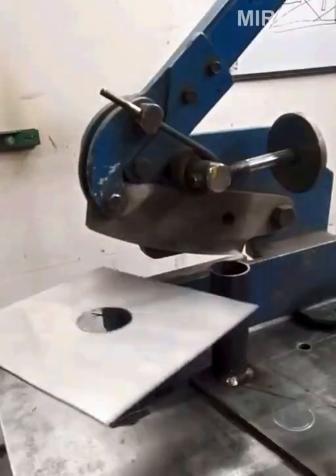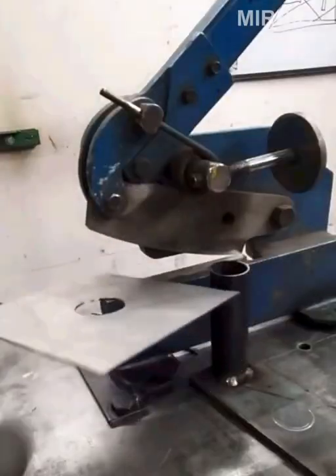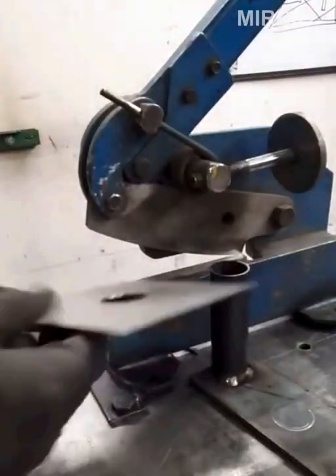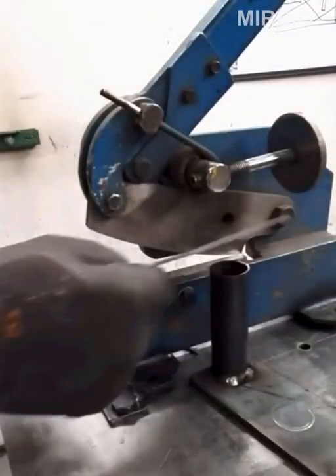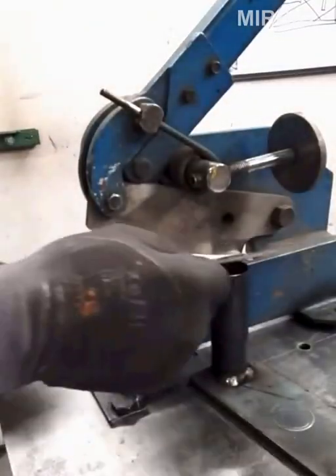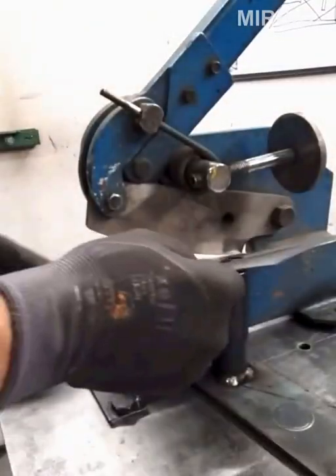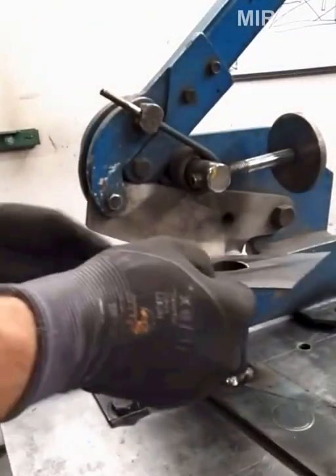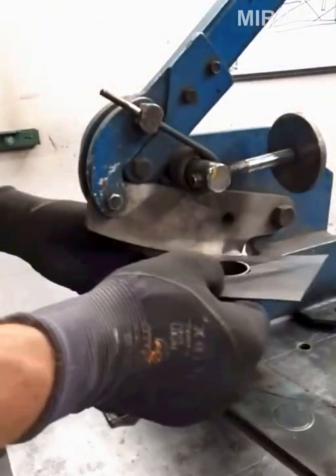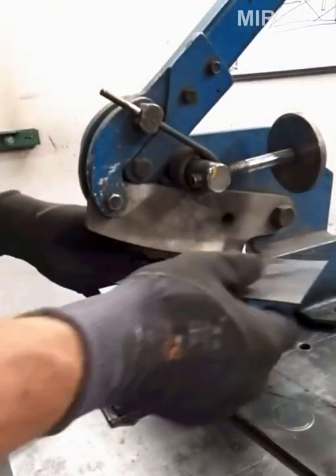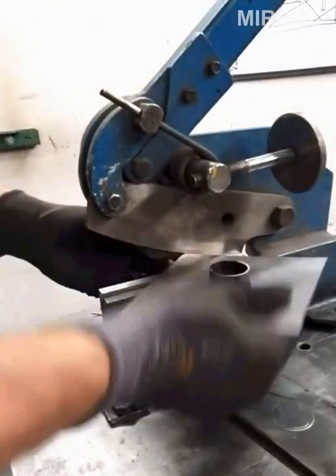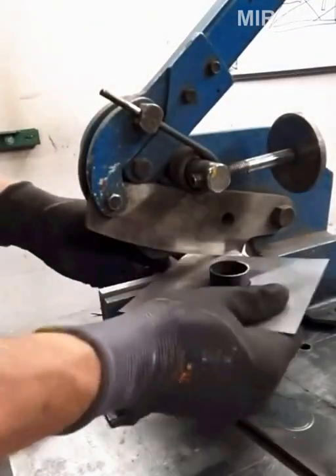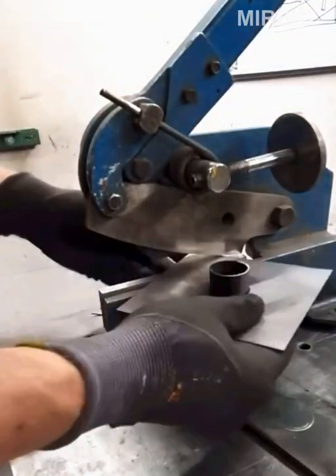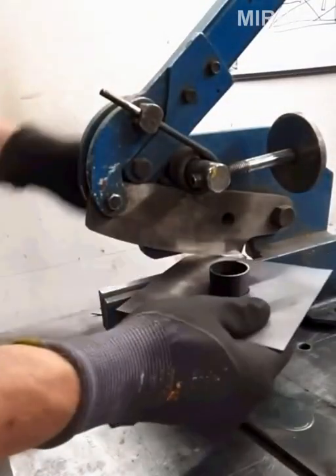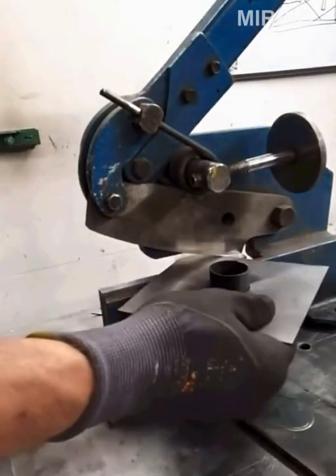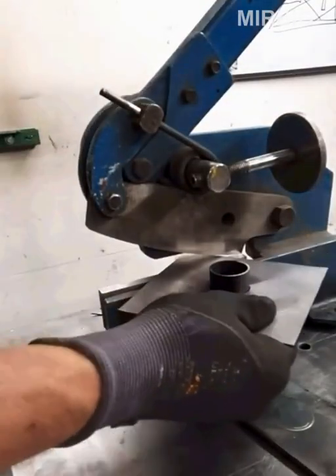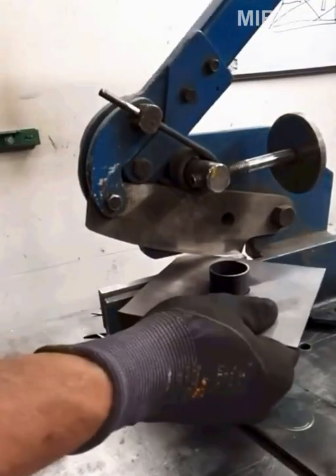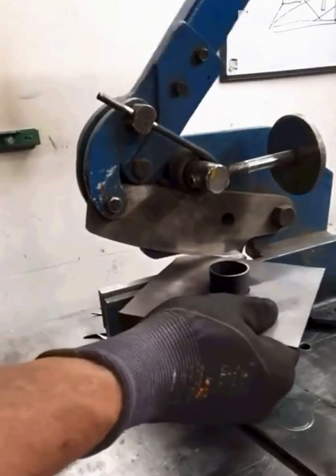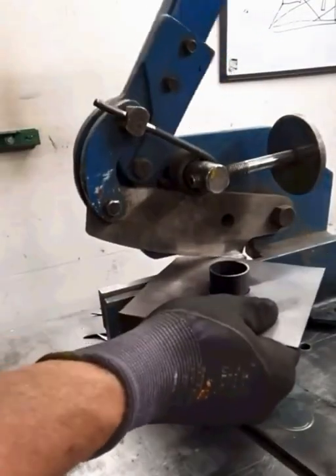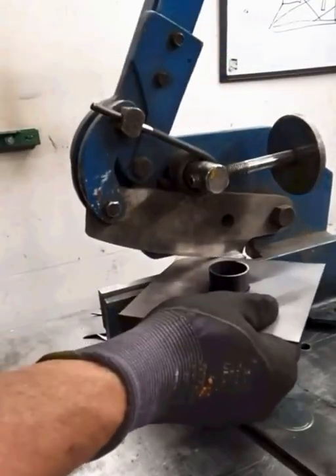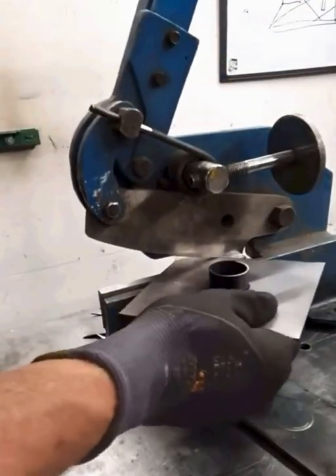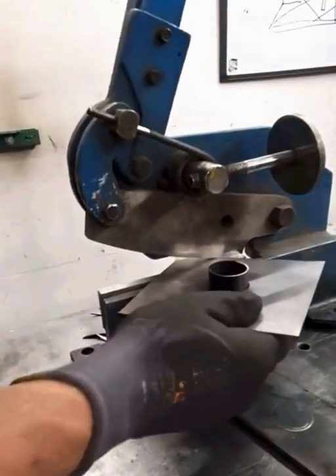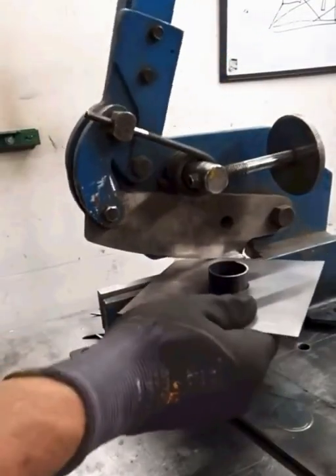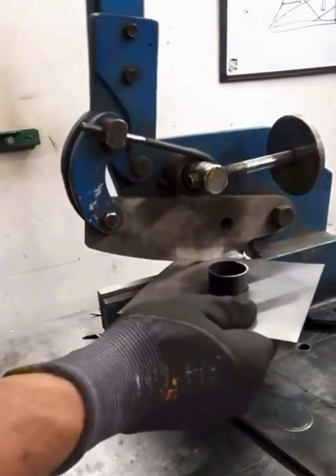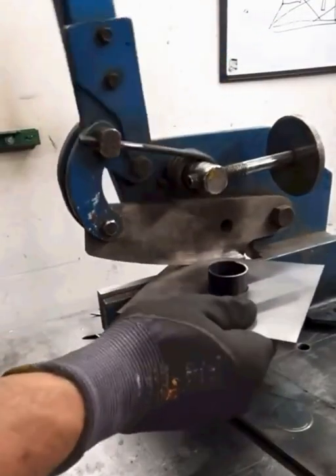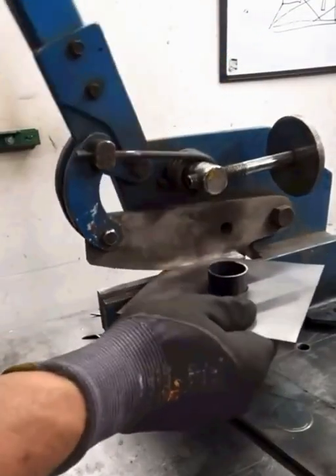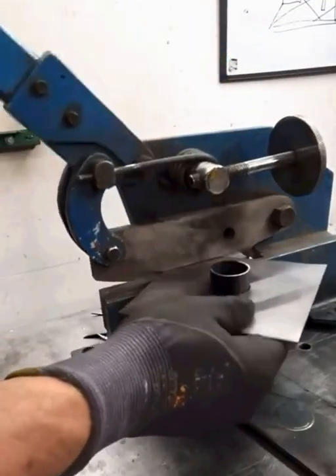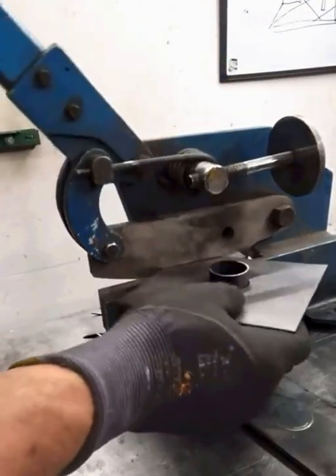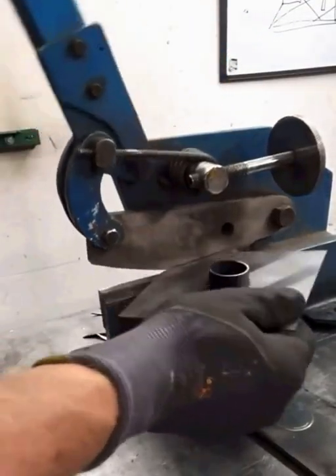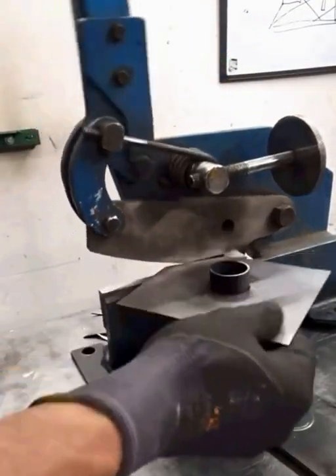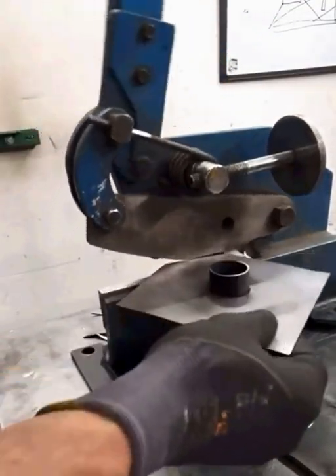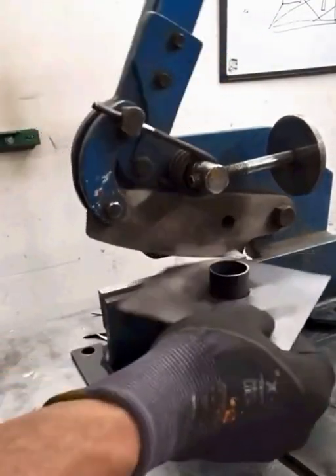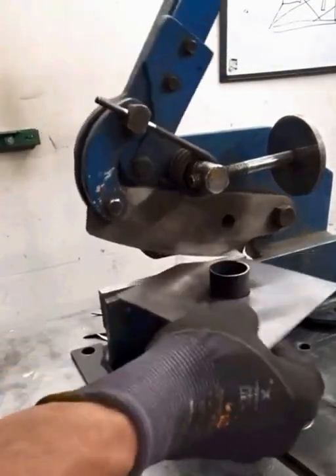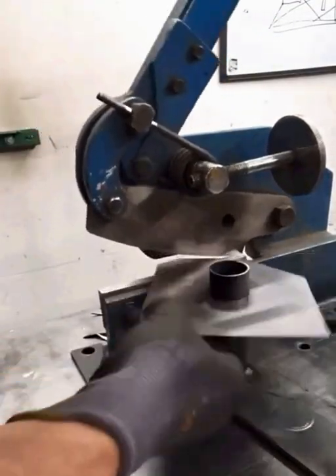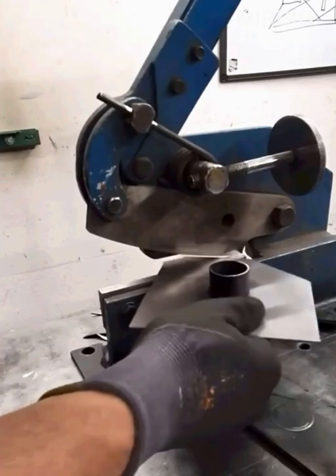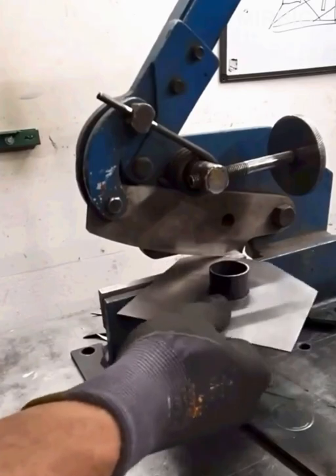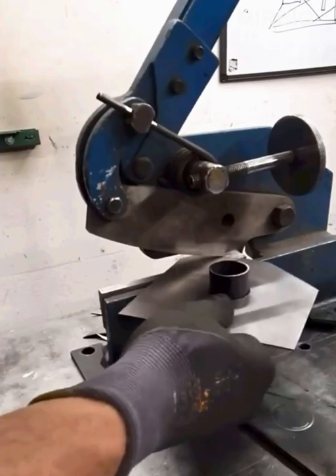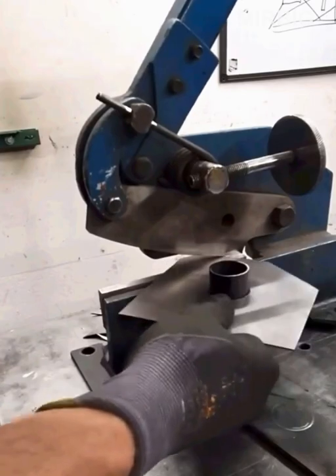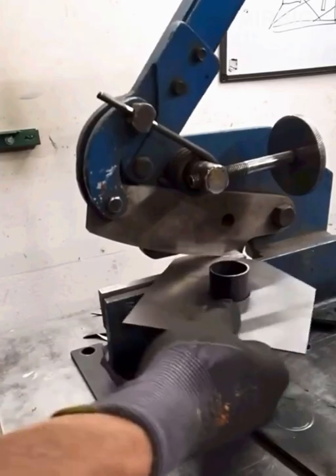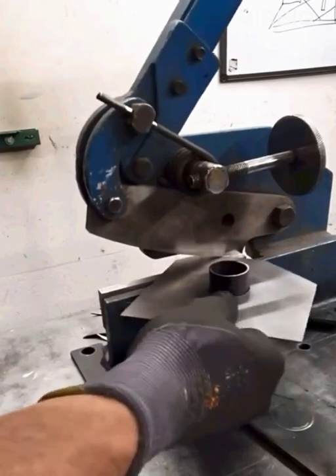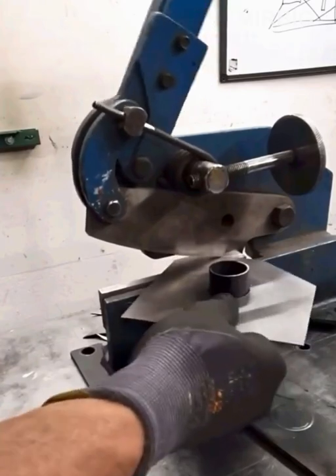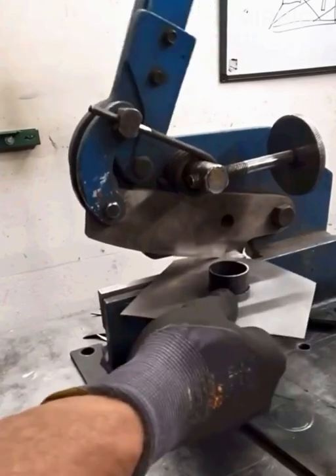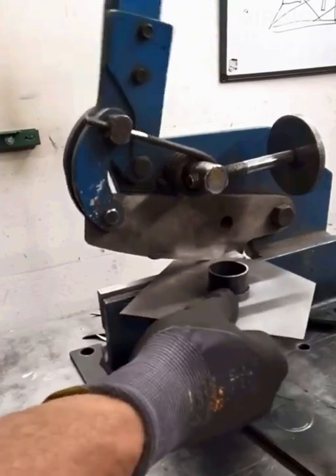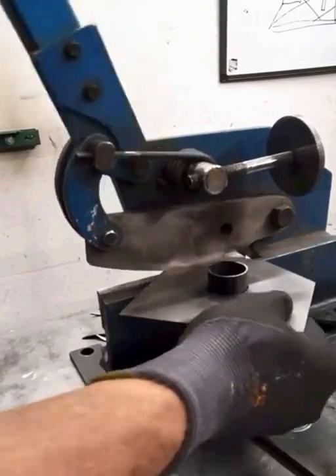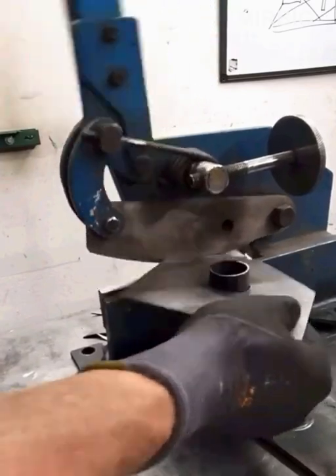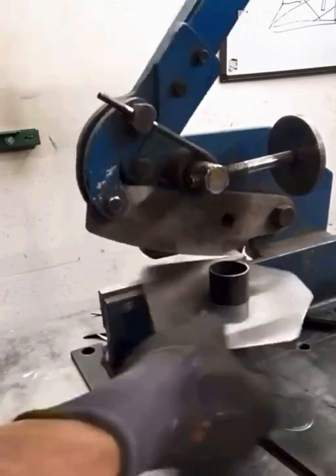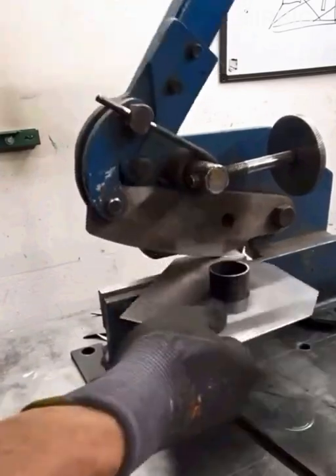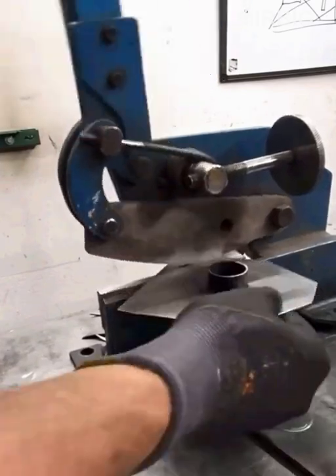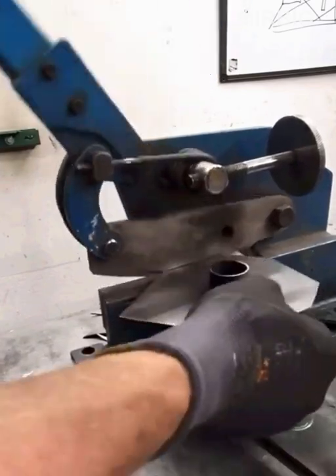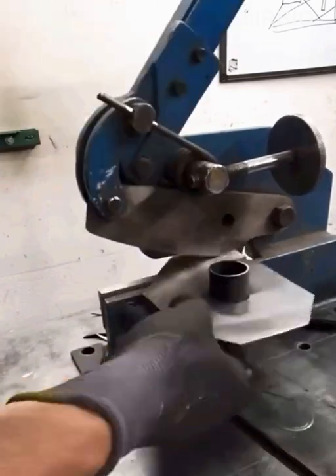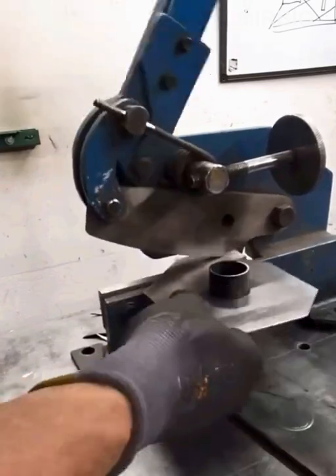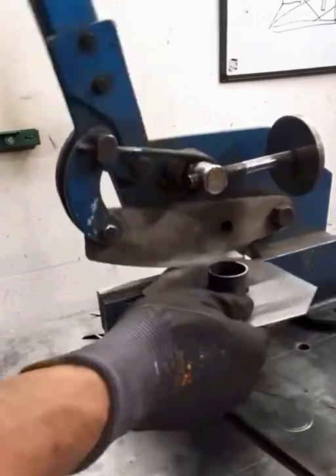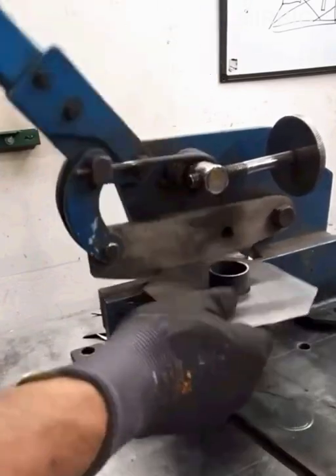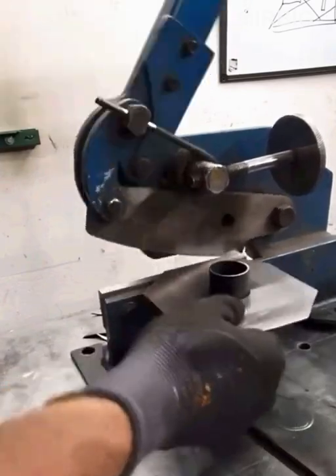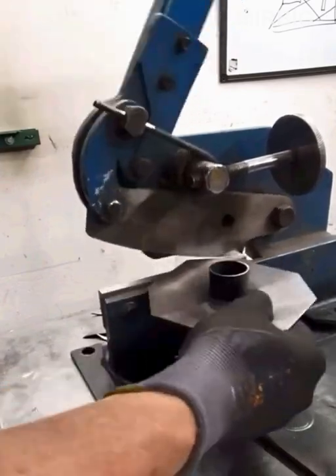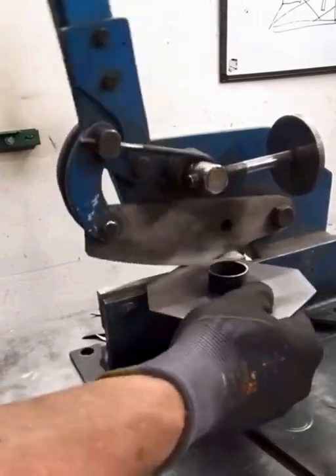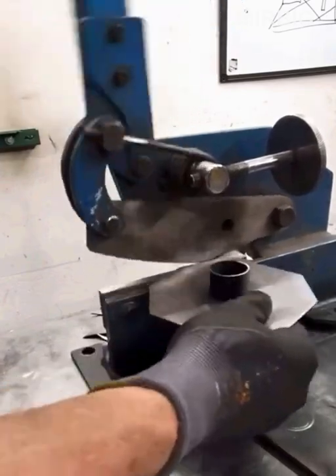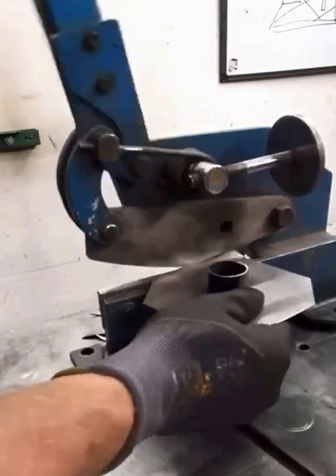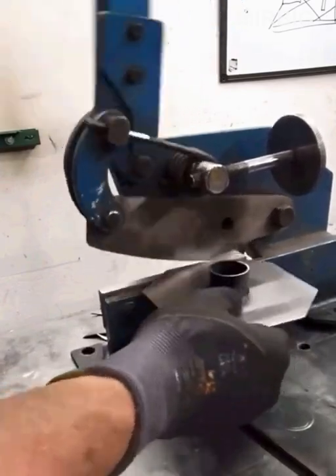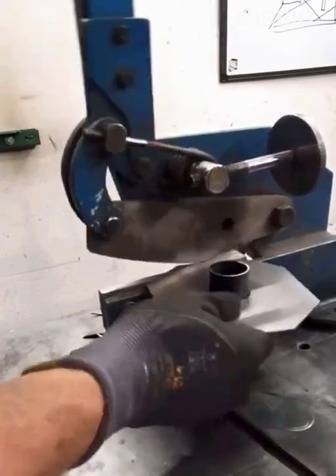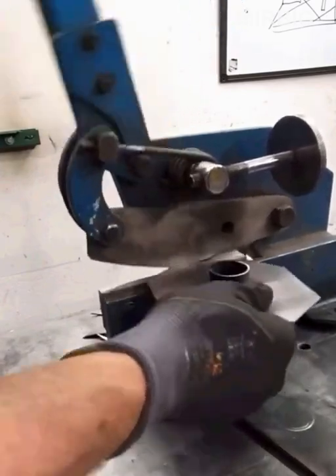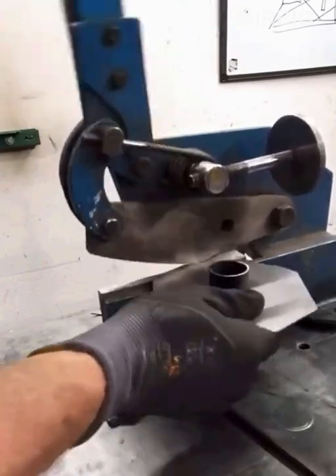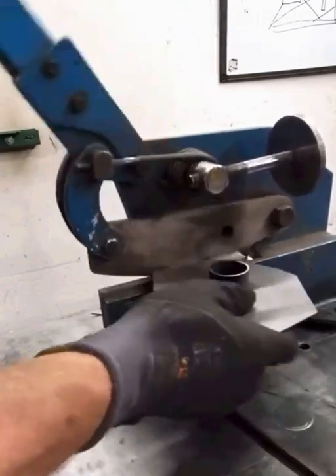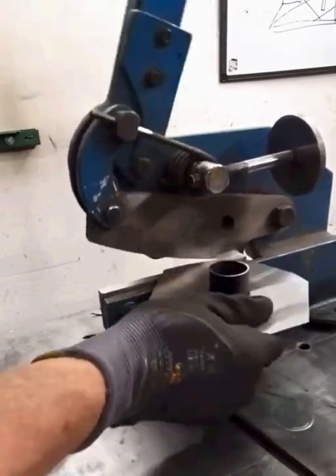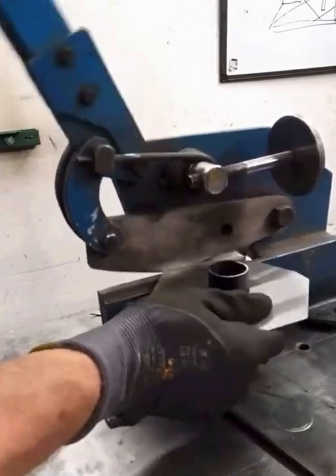These are homemade stationary scissors that can be used to cut thin sheet metal with a single push of the hand on the lever.